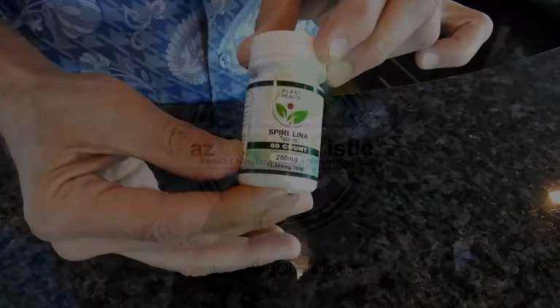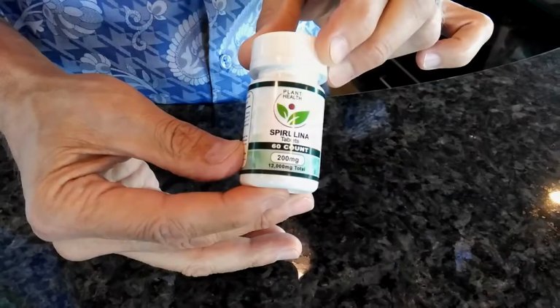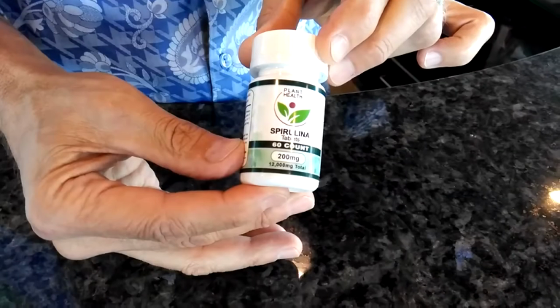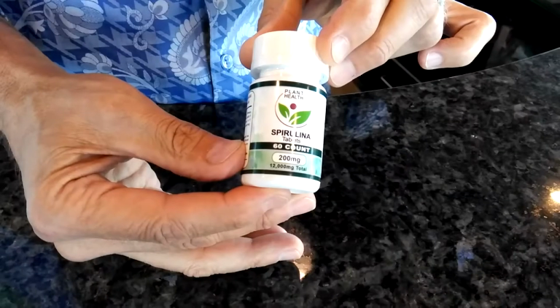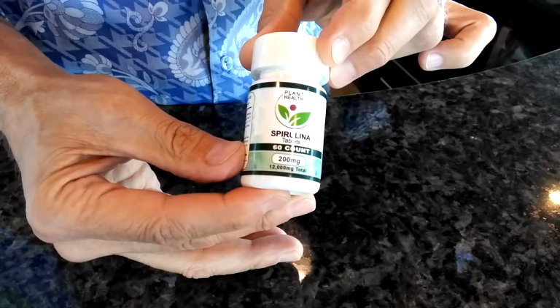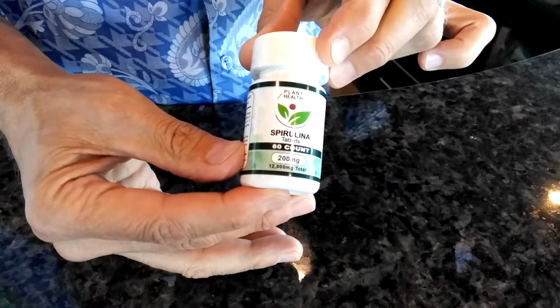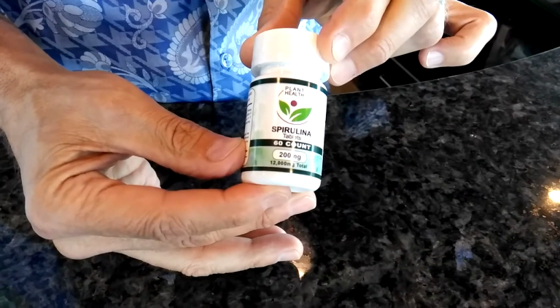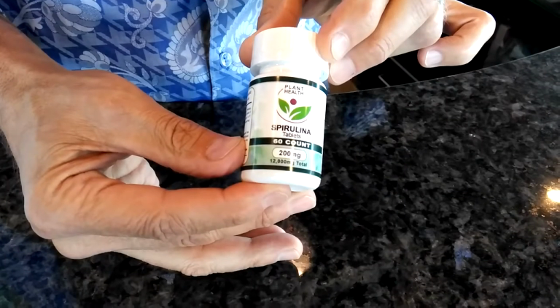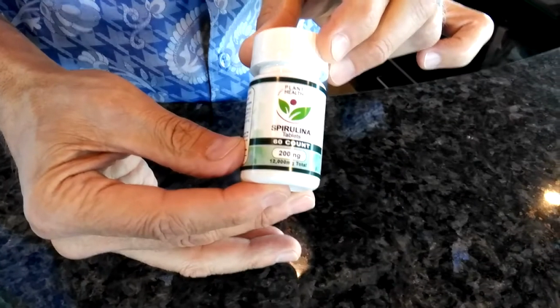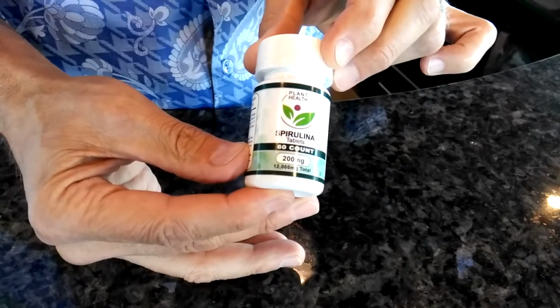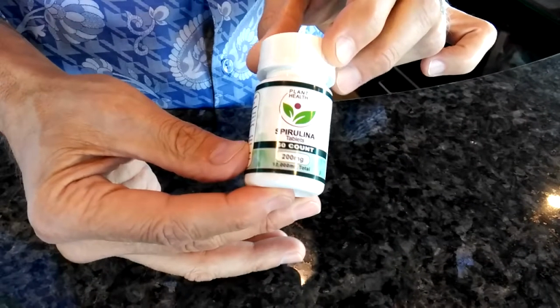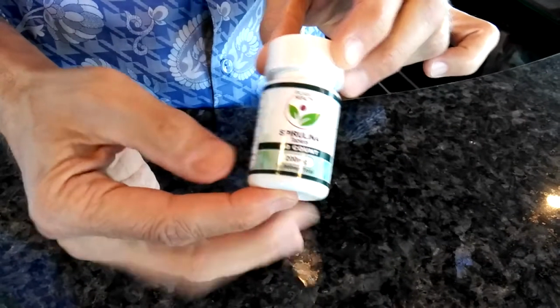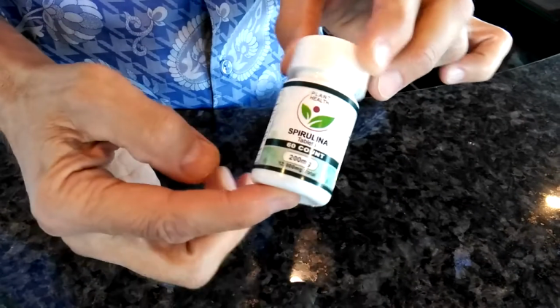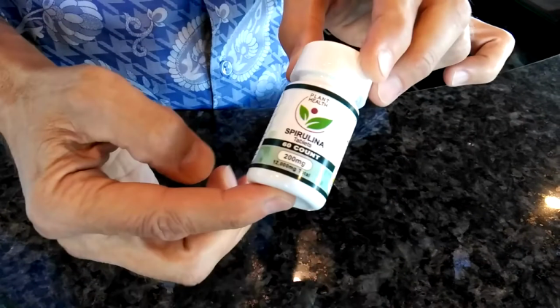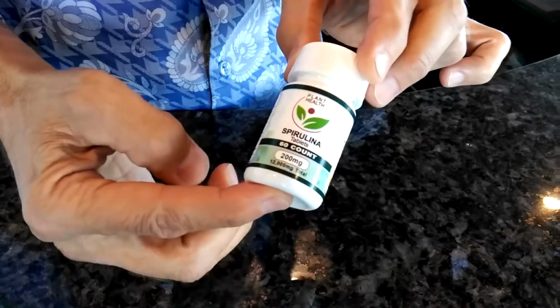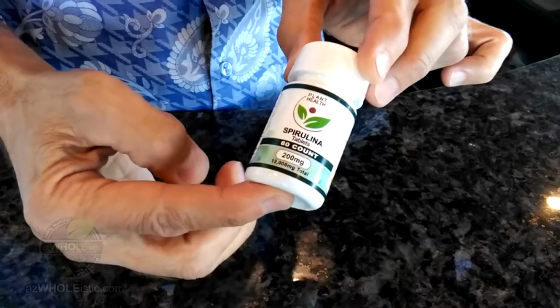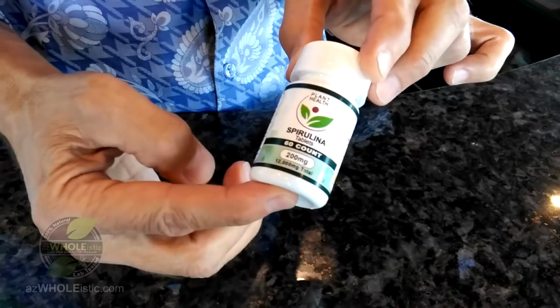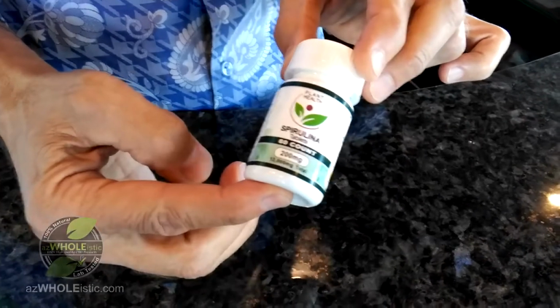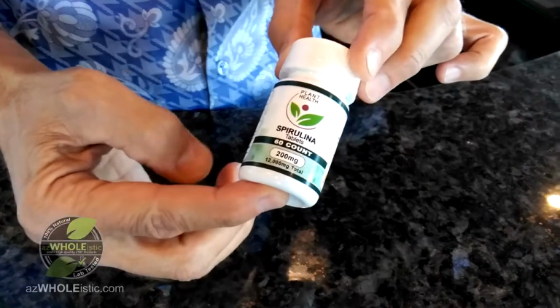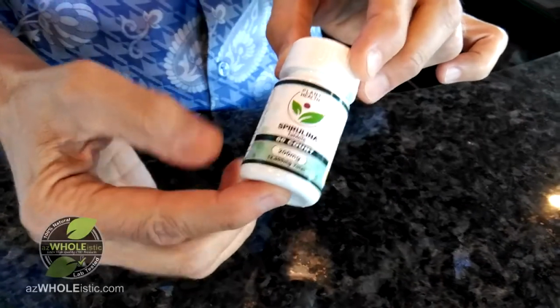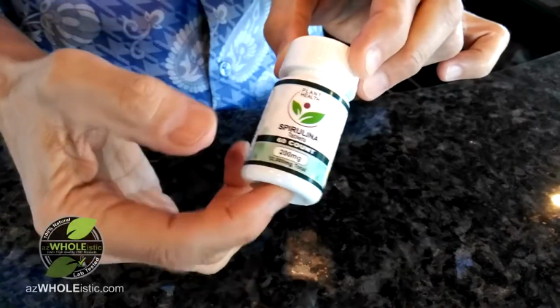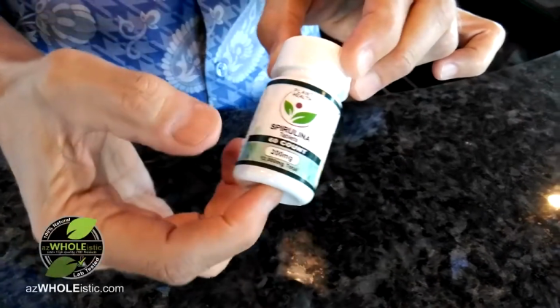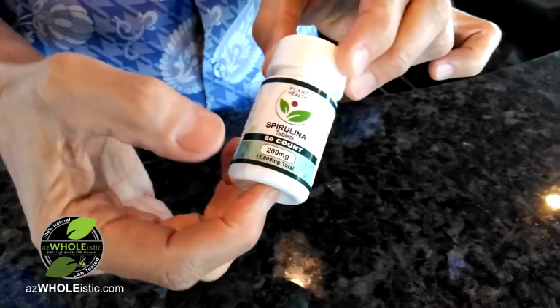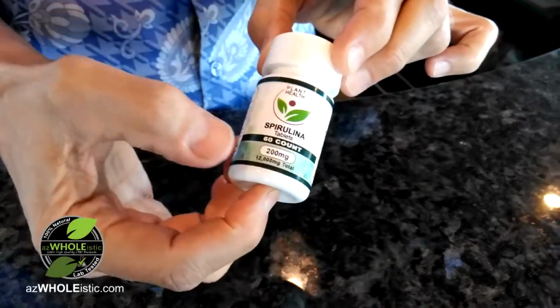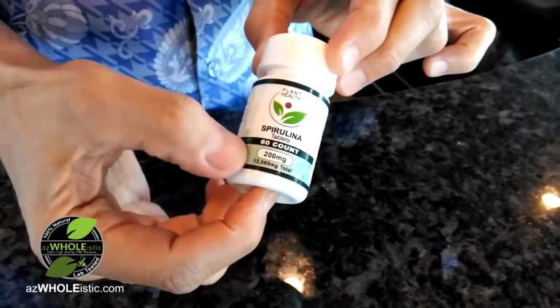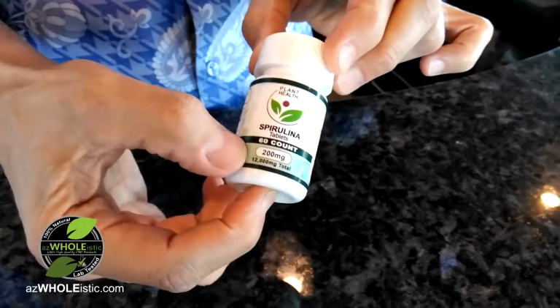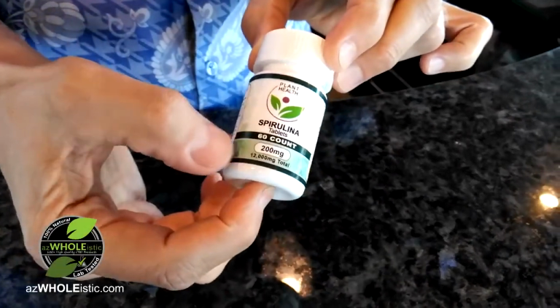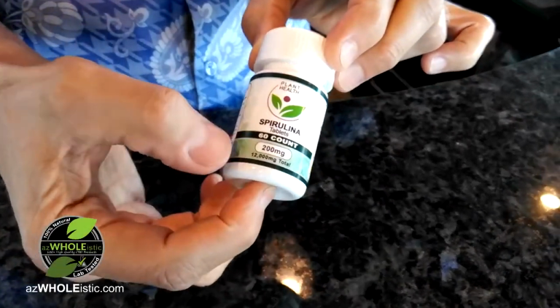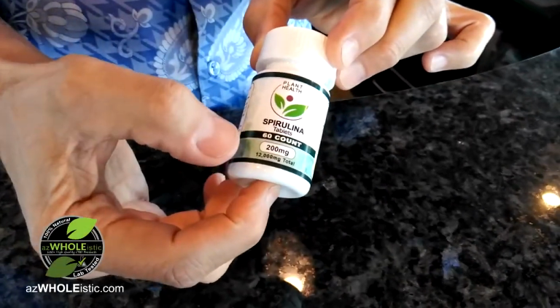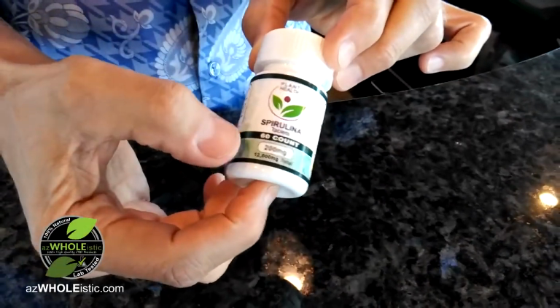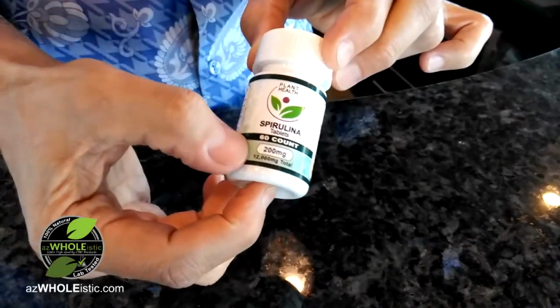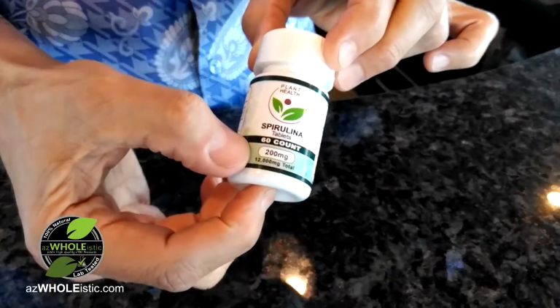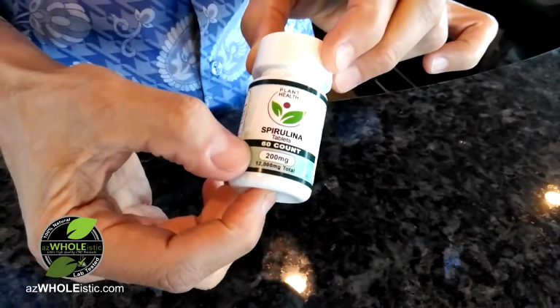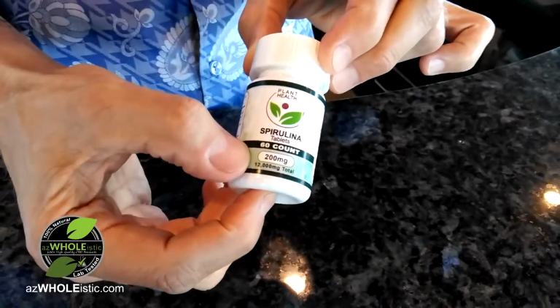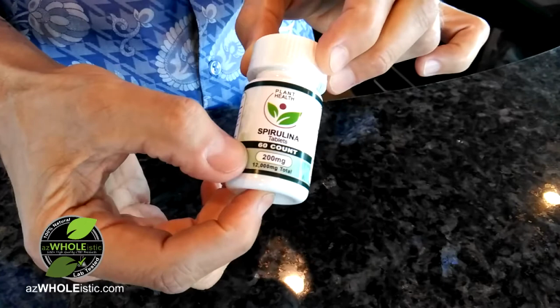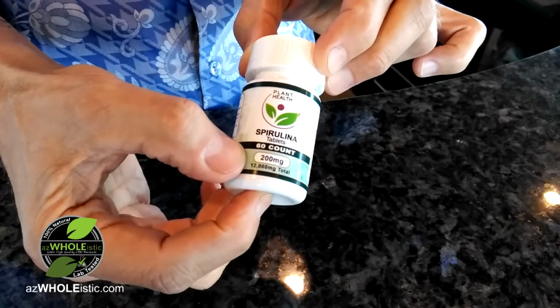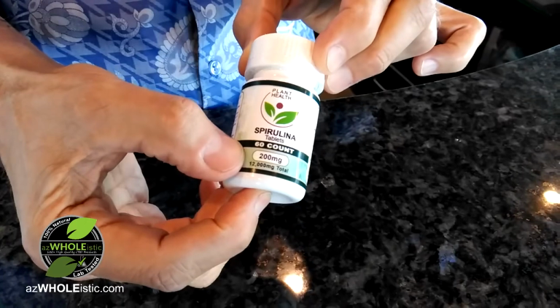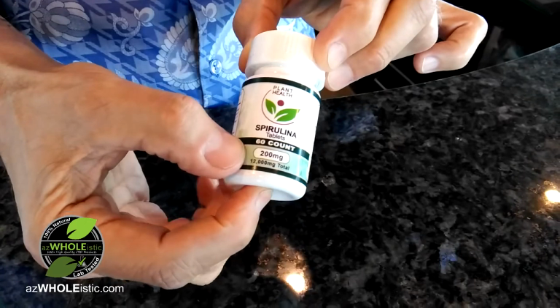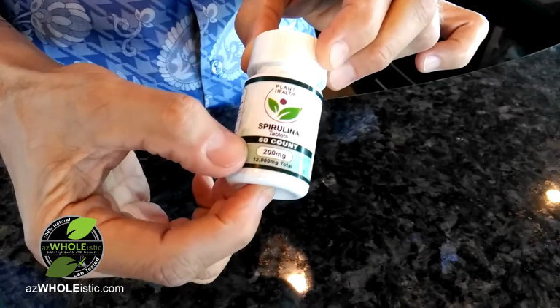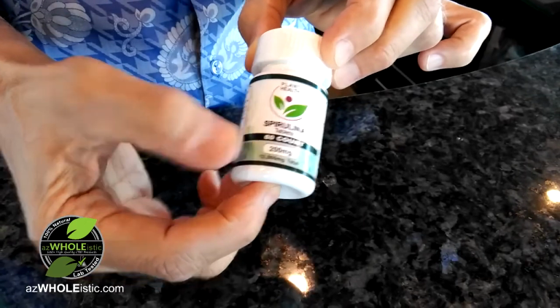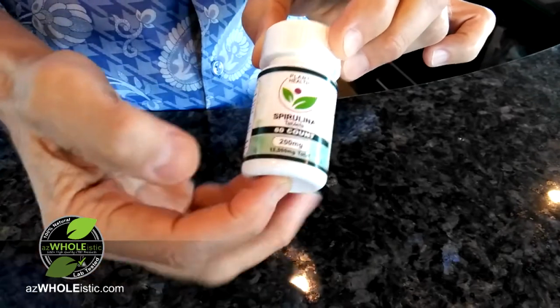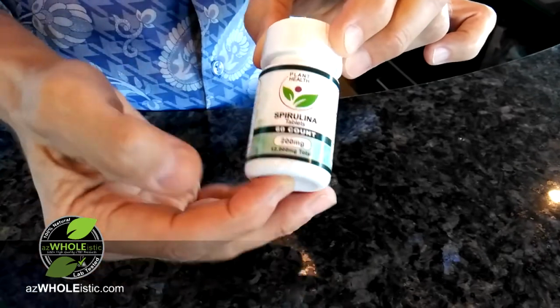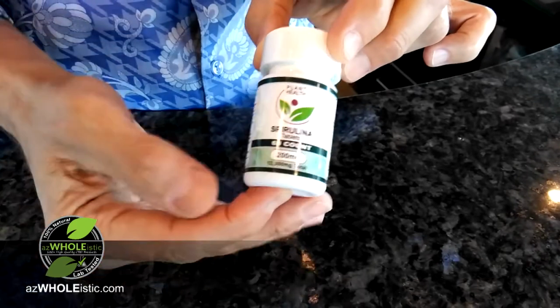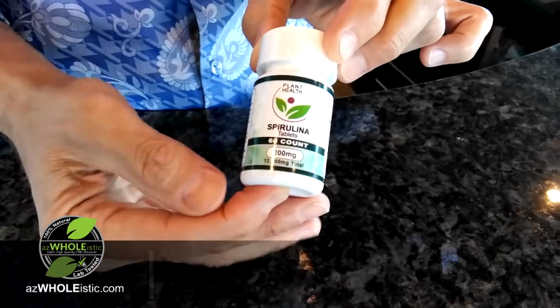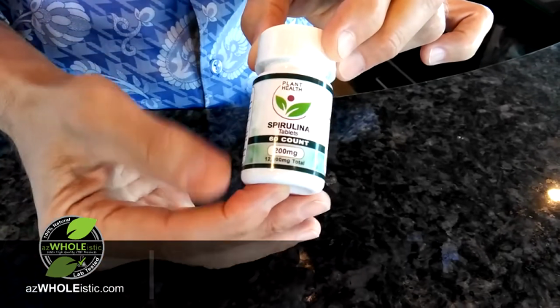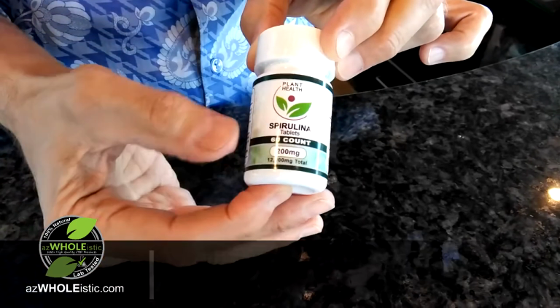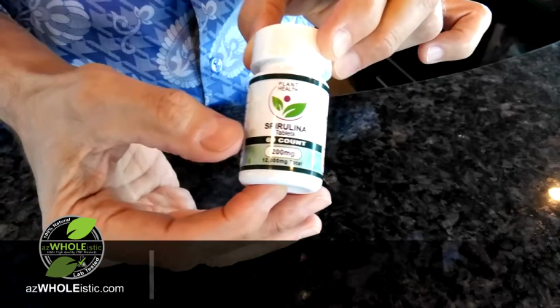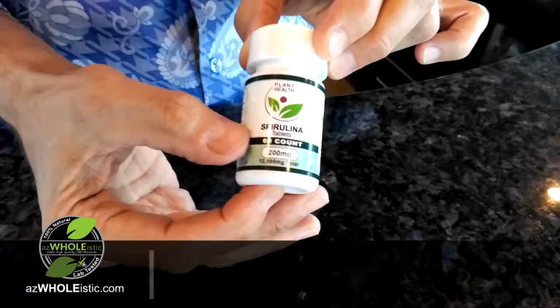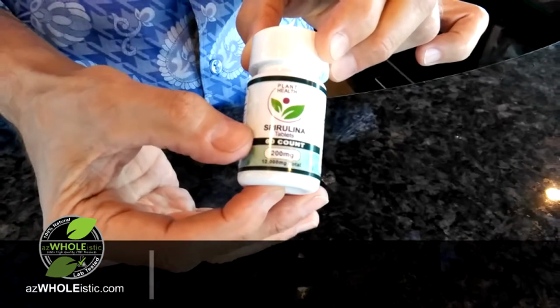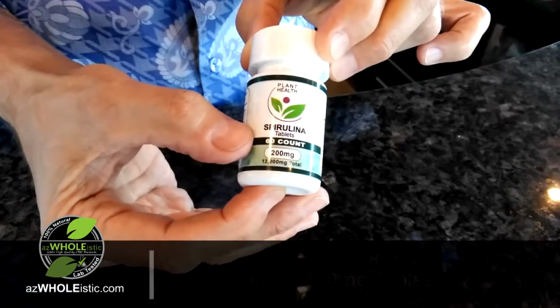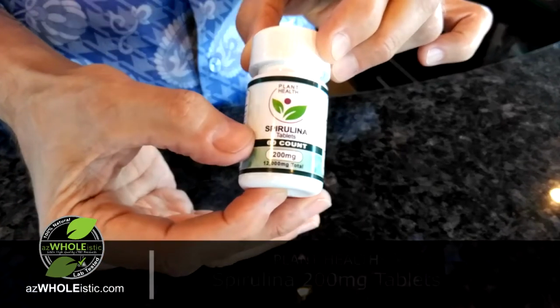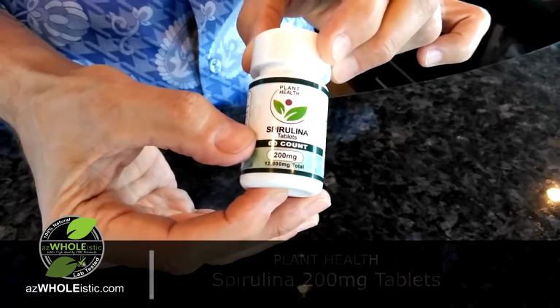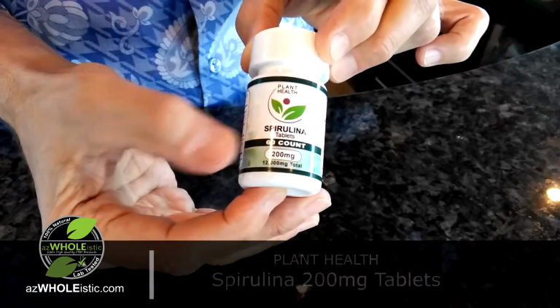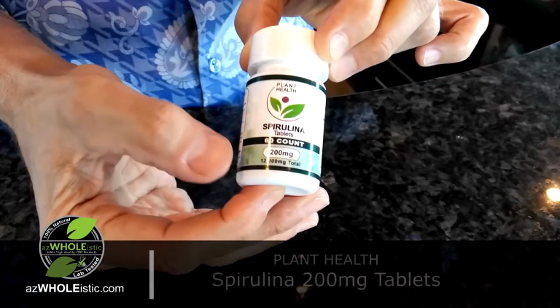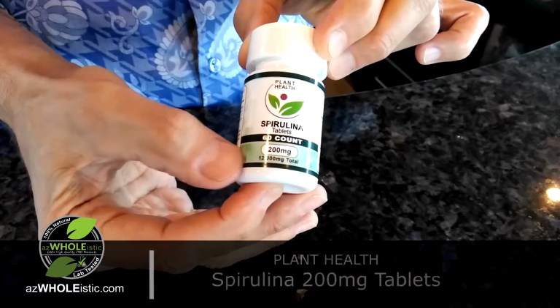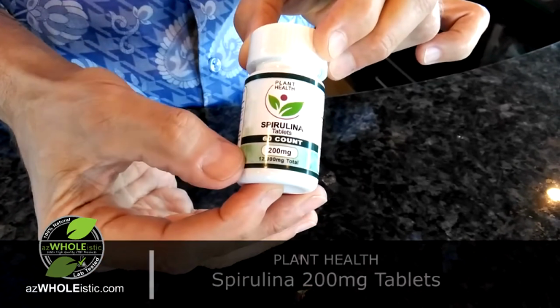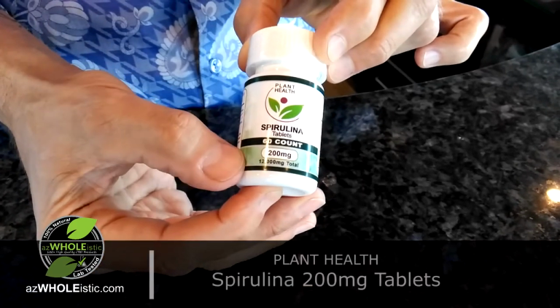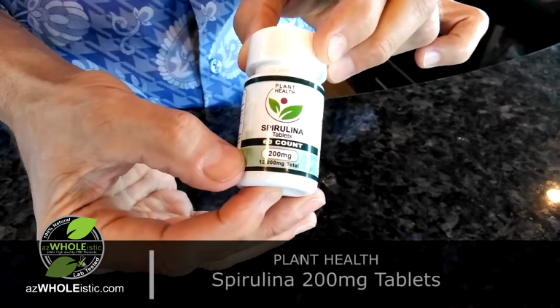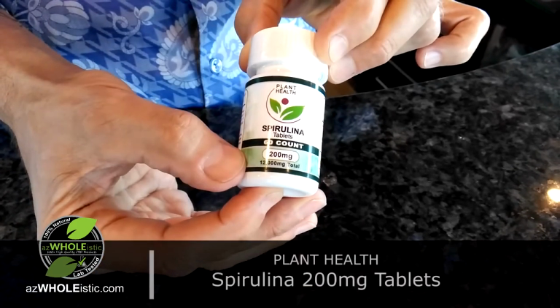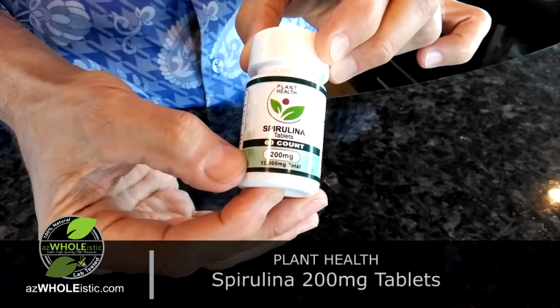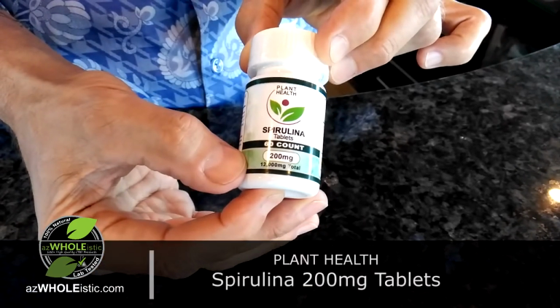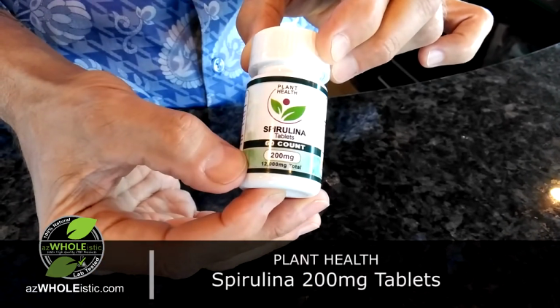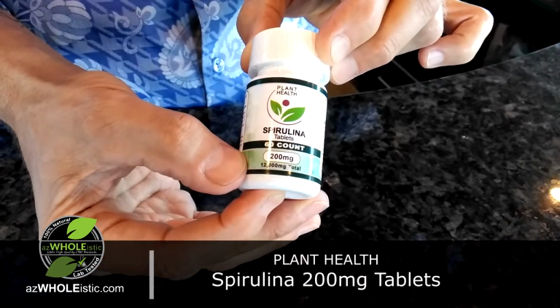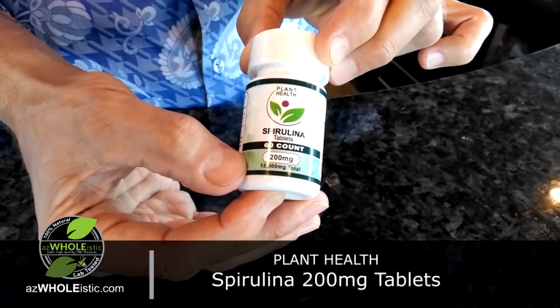Hey everybody, John here with AZ Holistic. I want to do a quick summary on the new Spirulina tablets that we're selling.